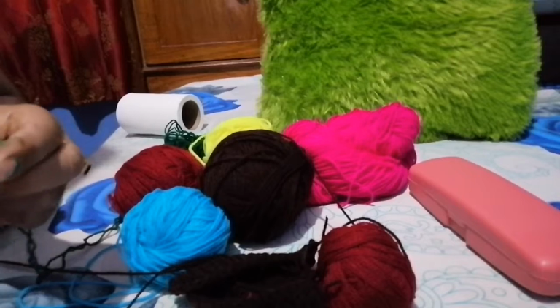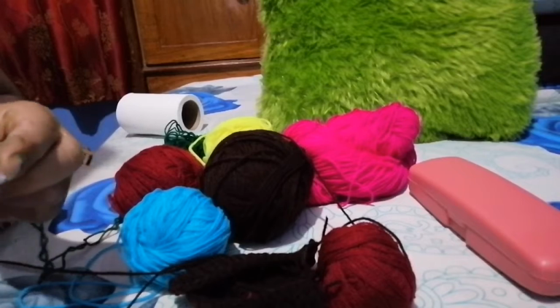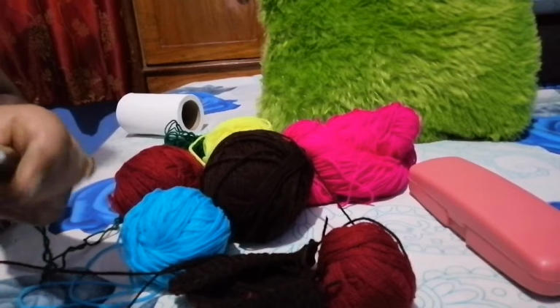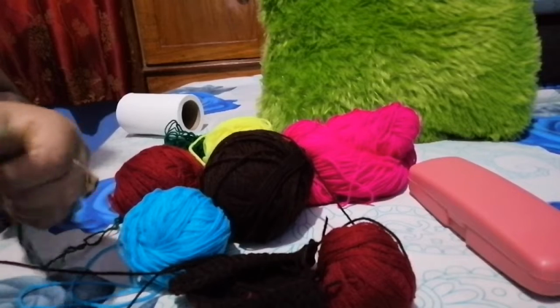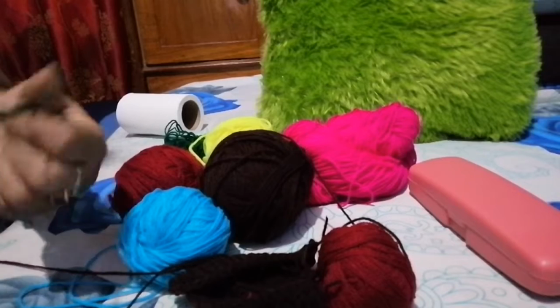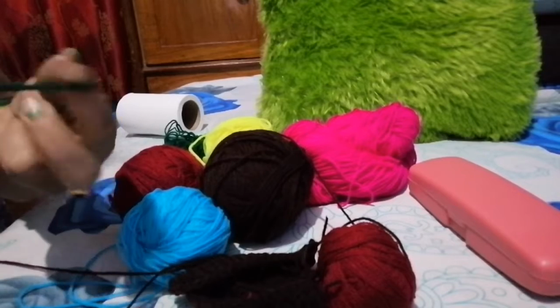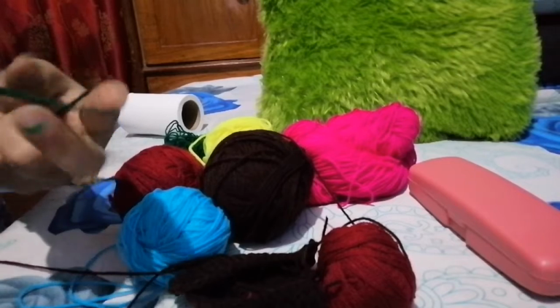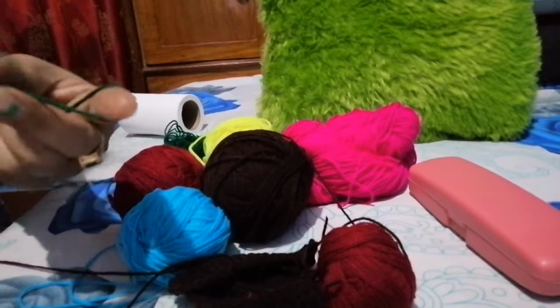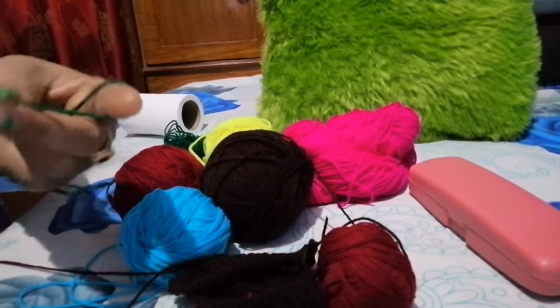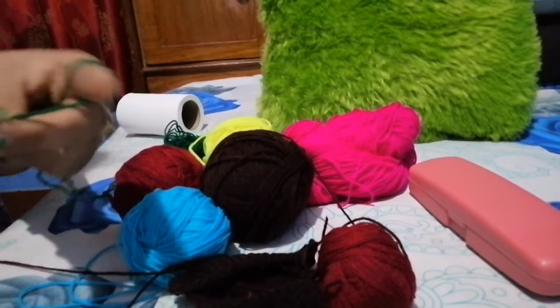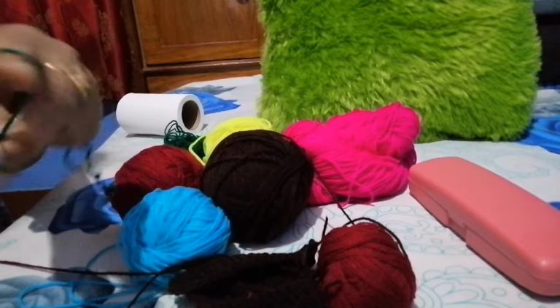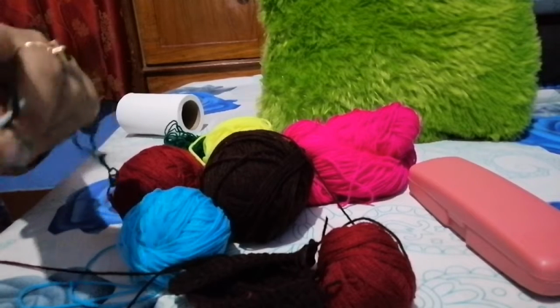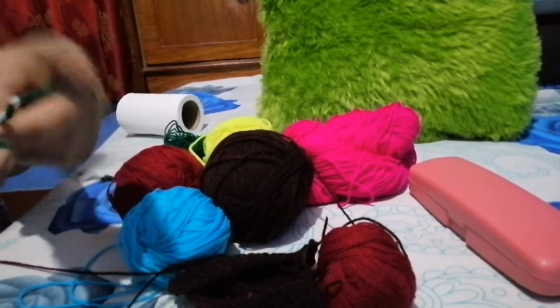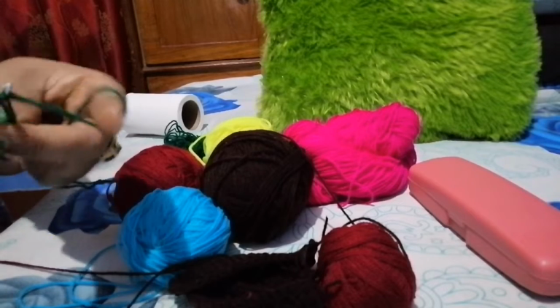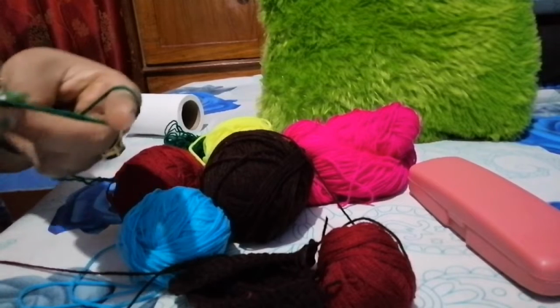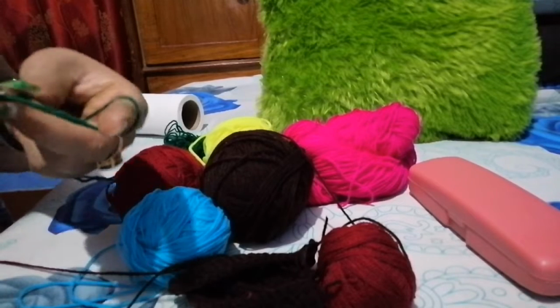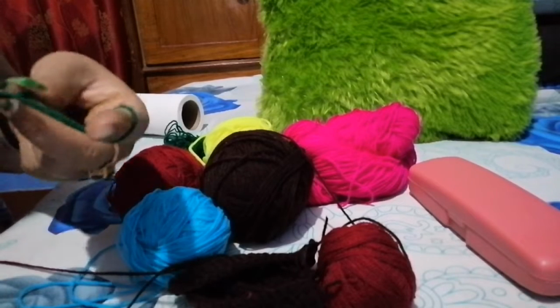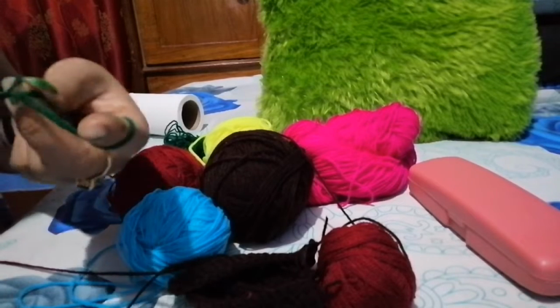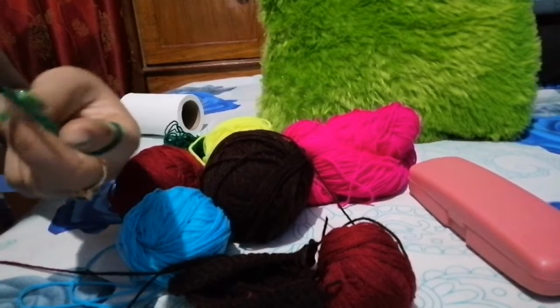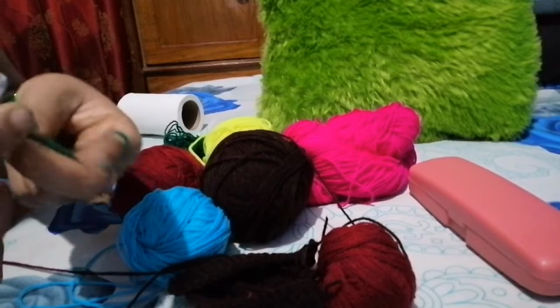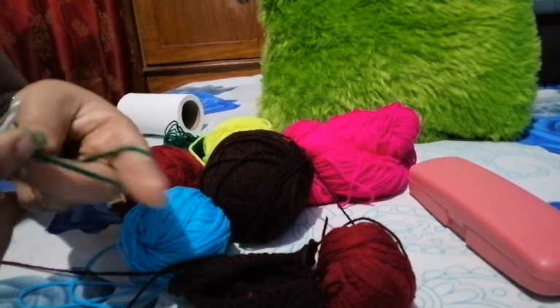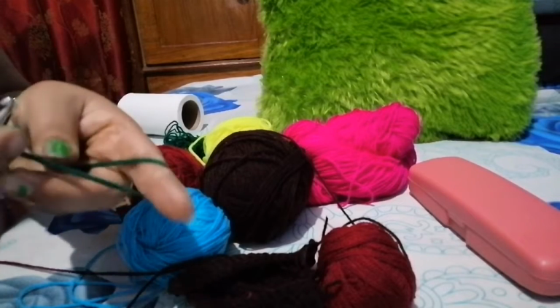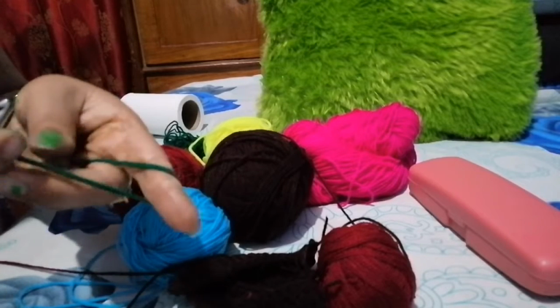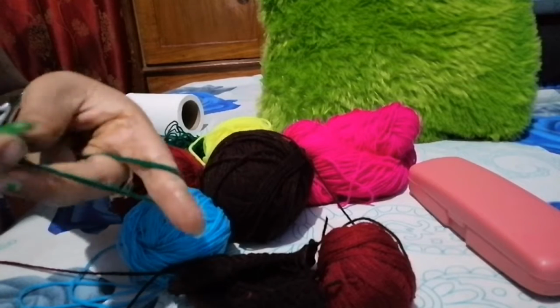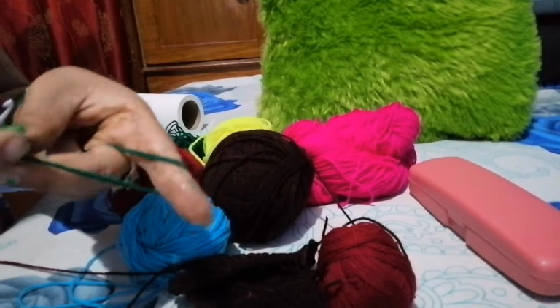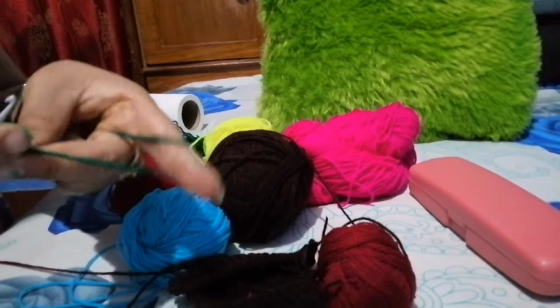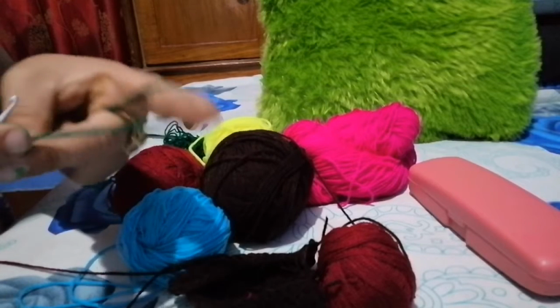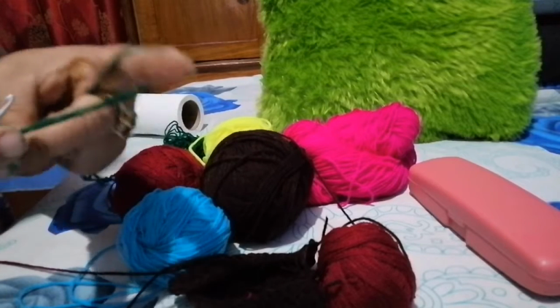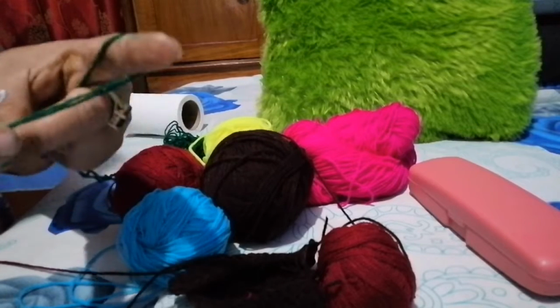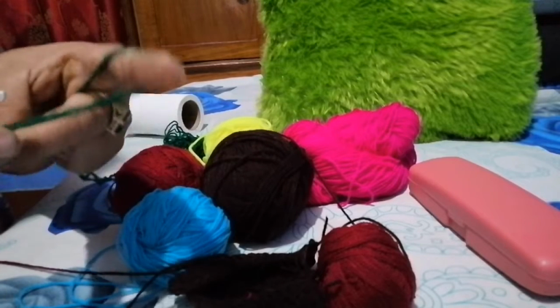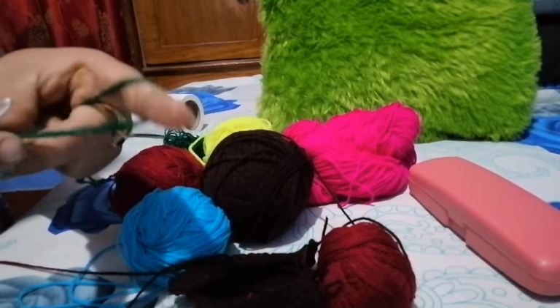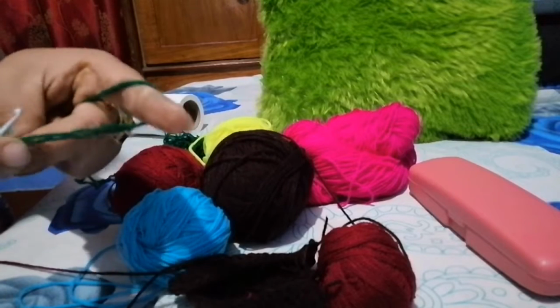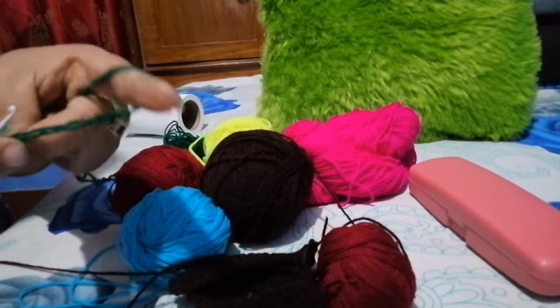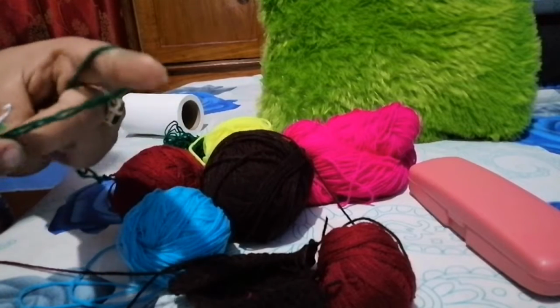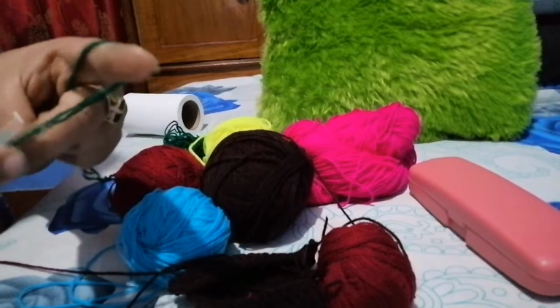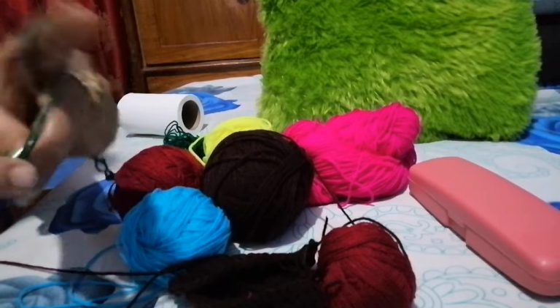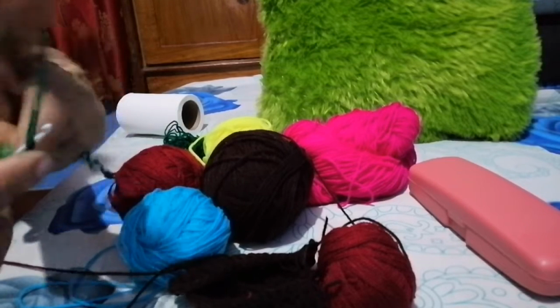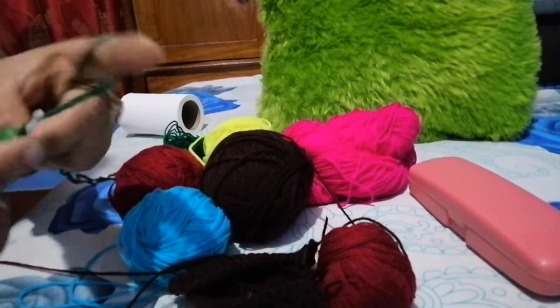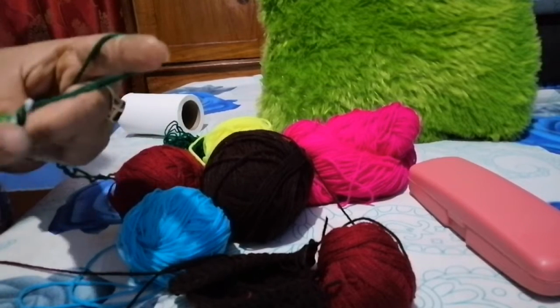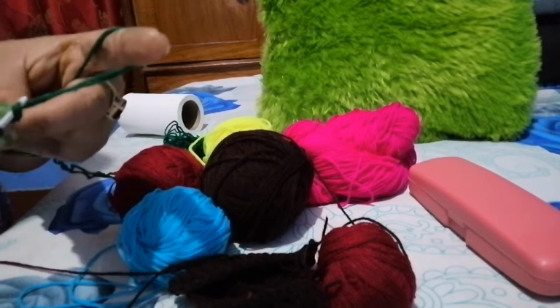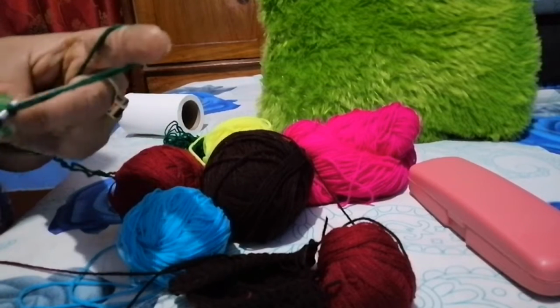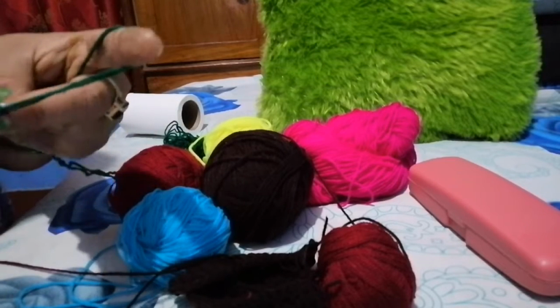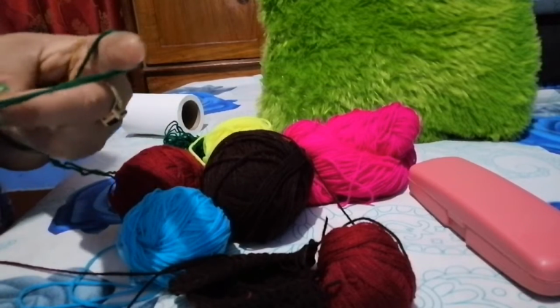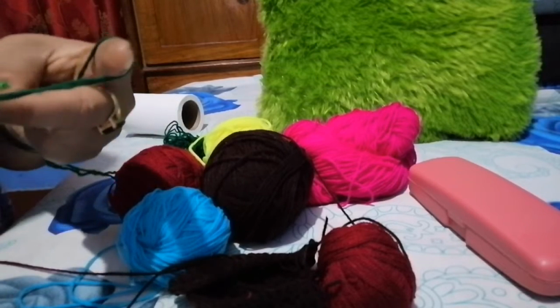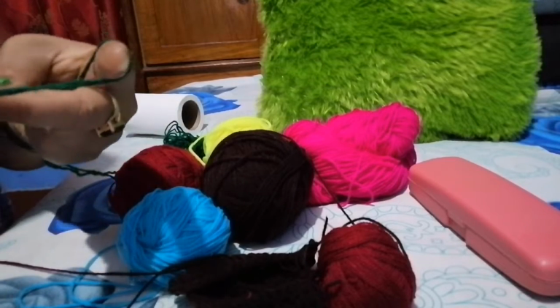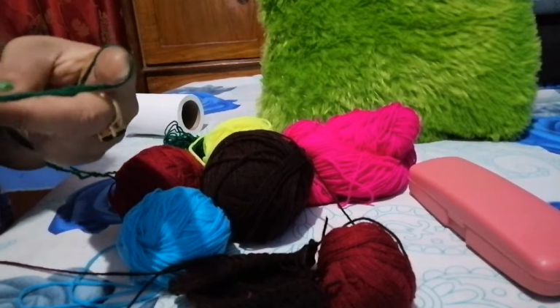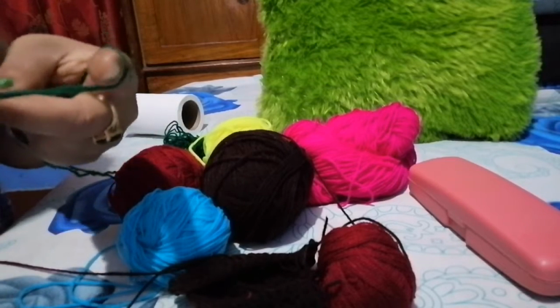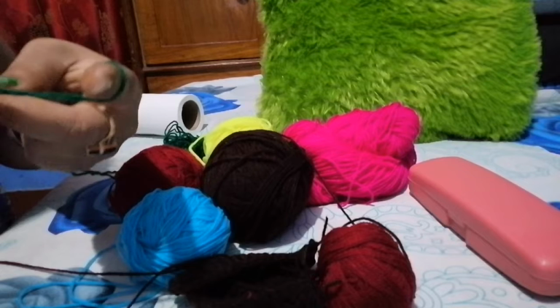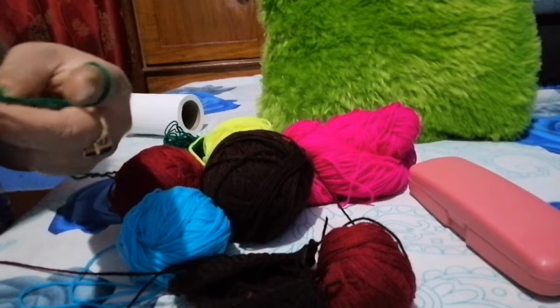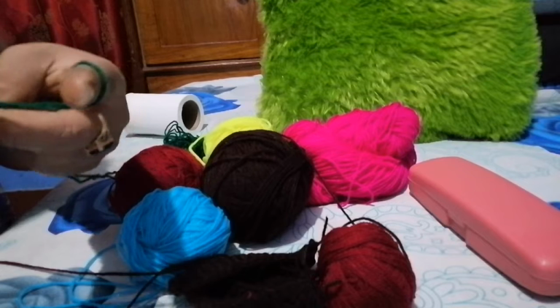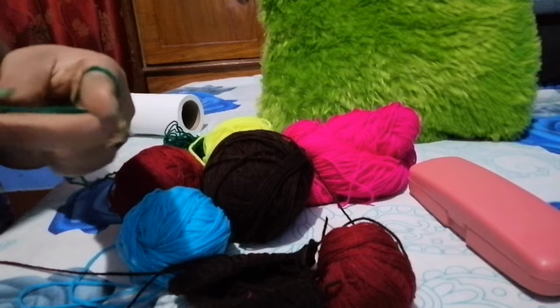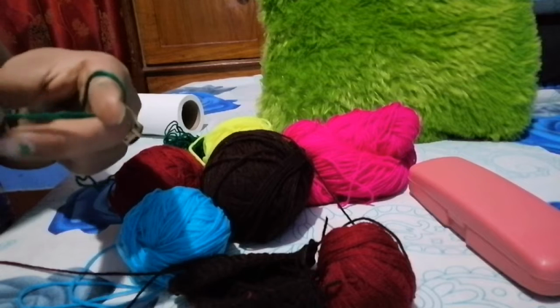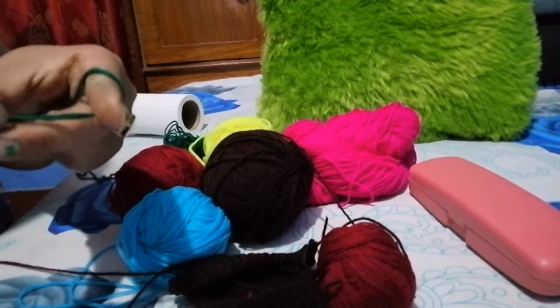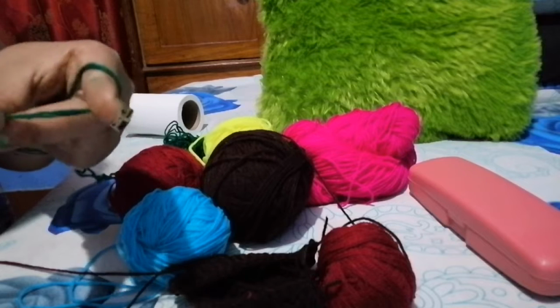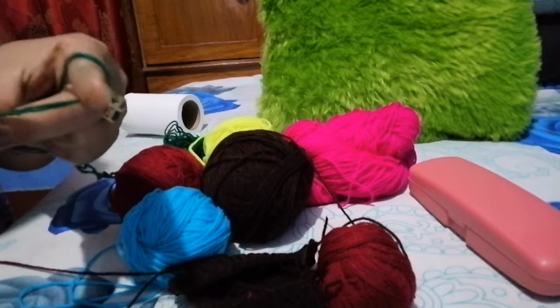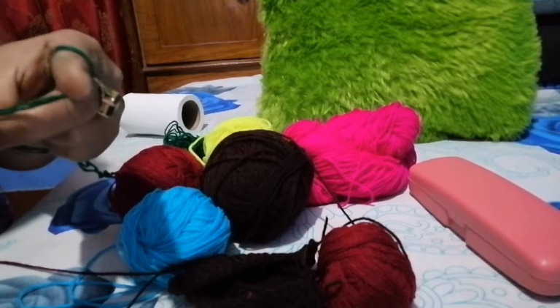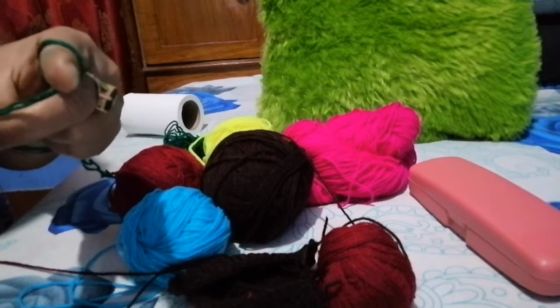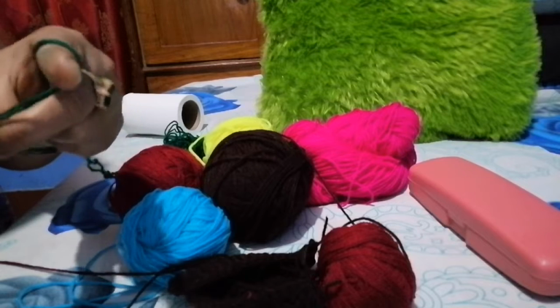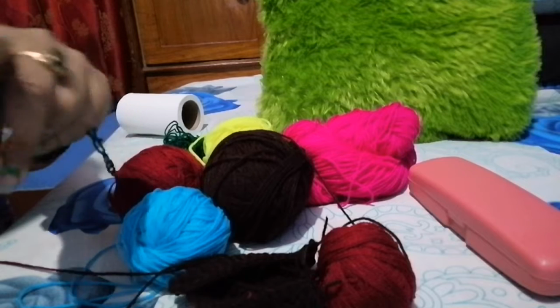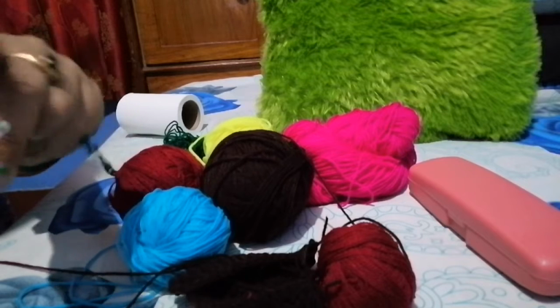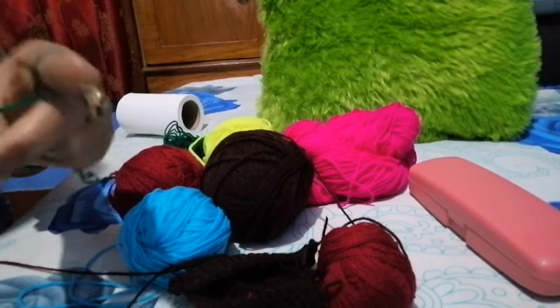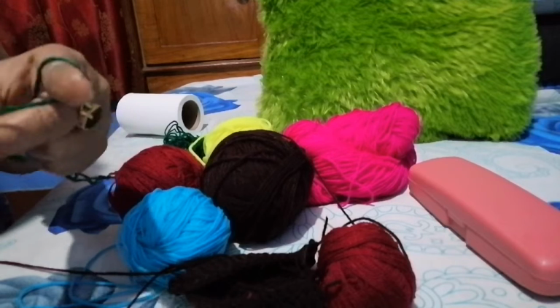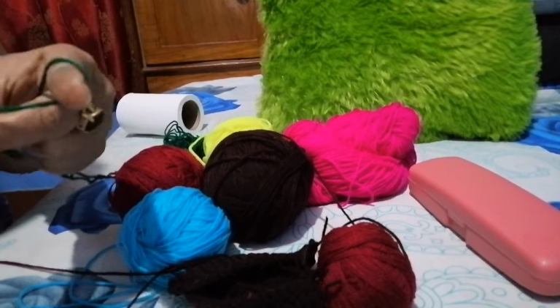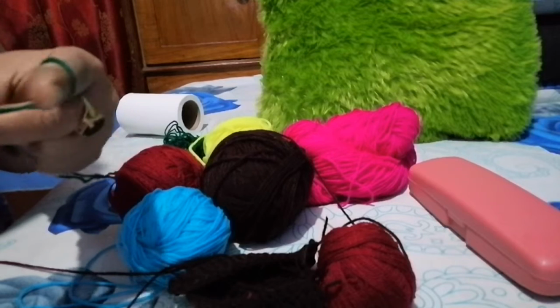Thus I have made this tang sheet. If you were to turn it around and grab it with your hands.